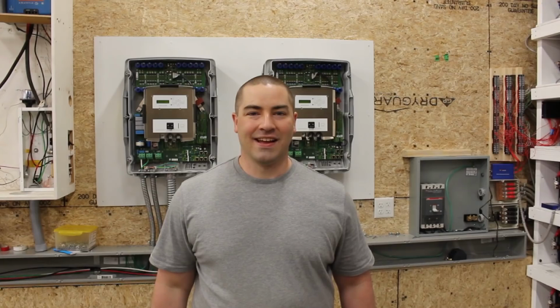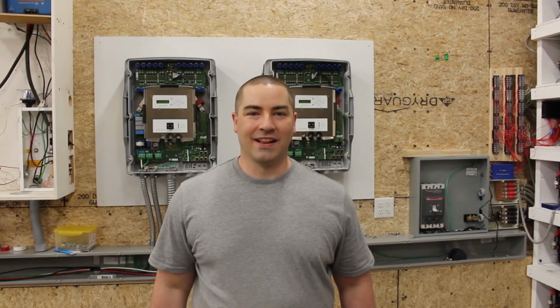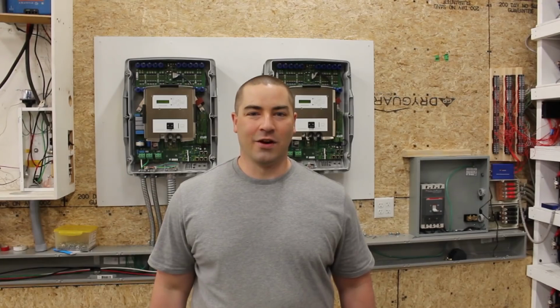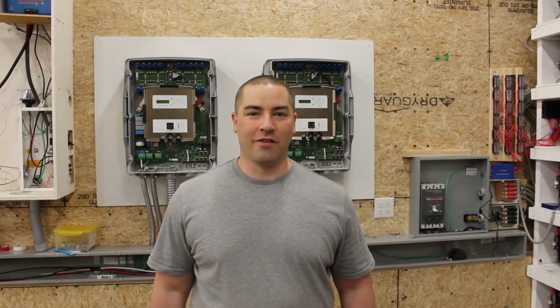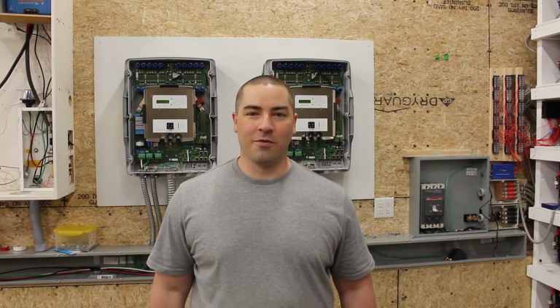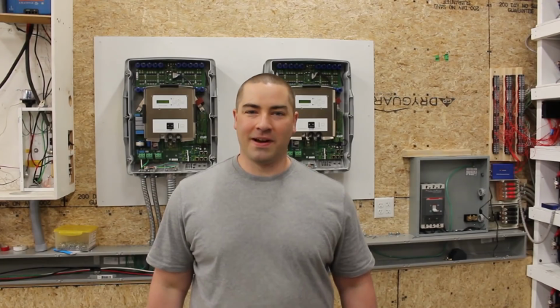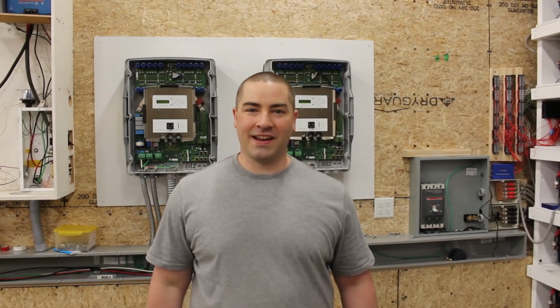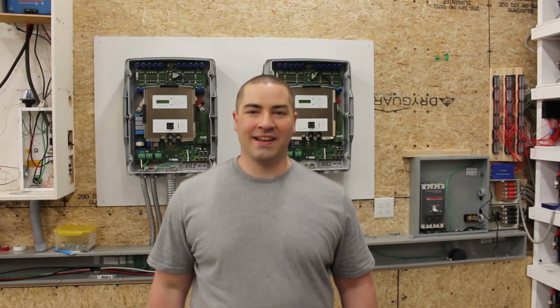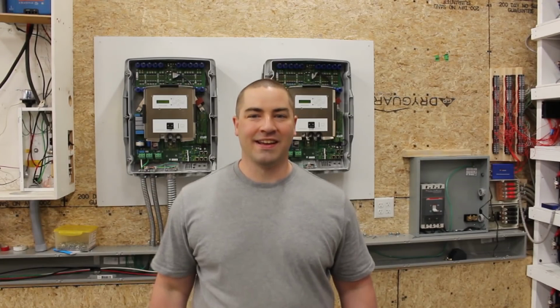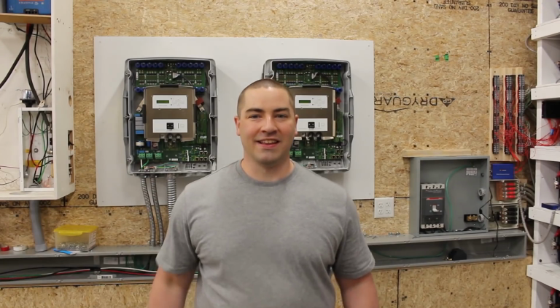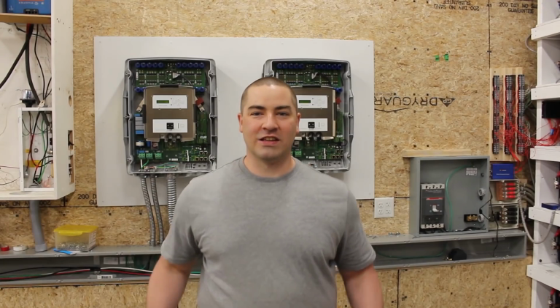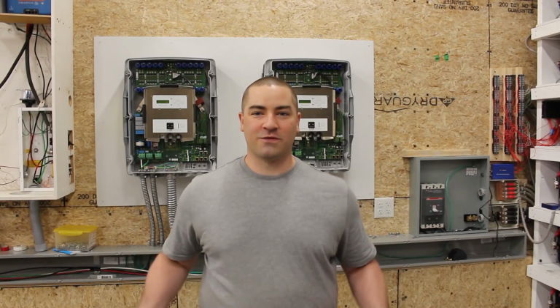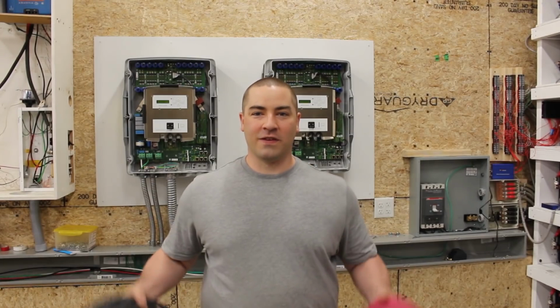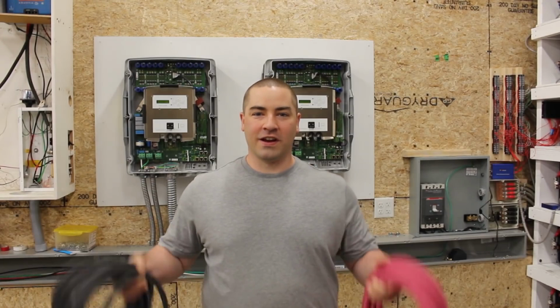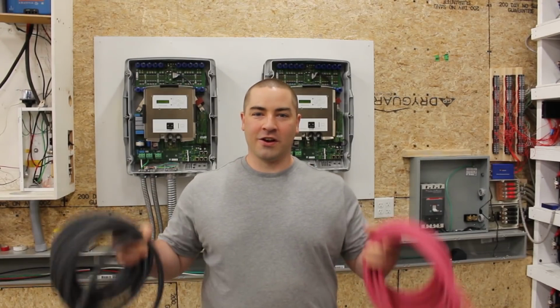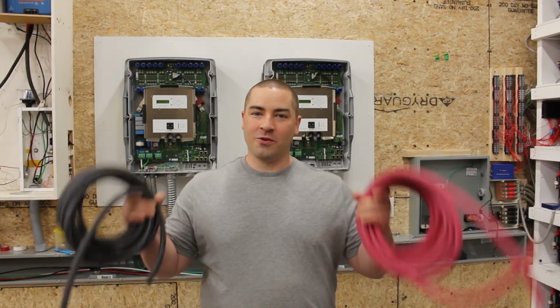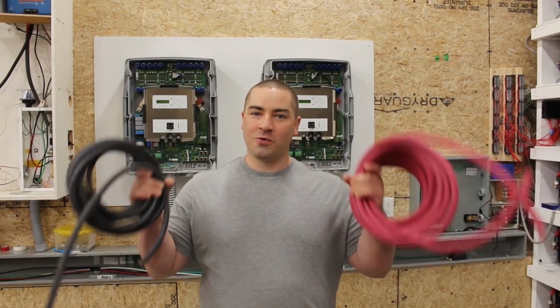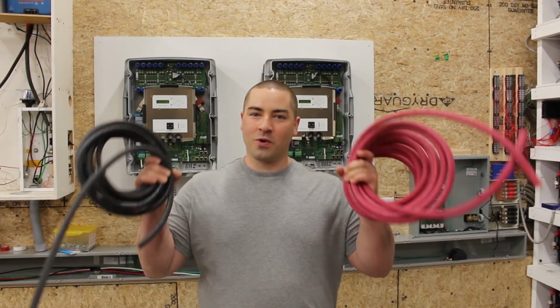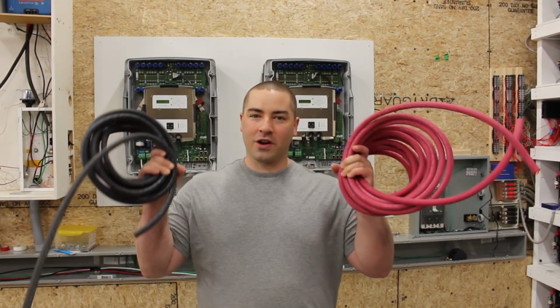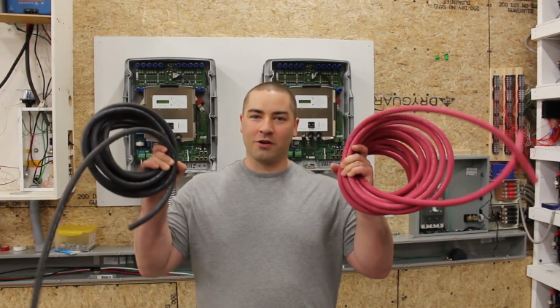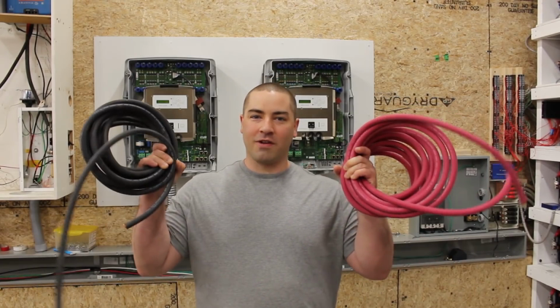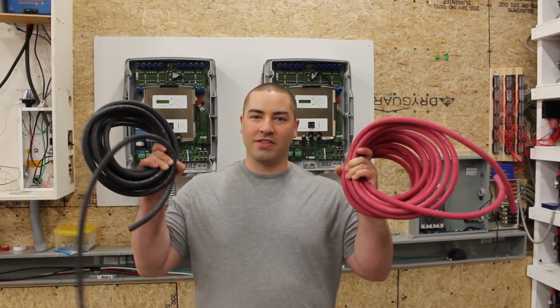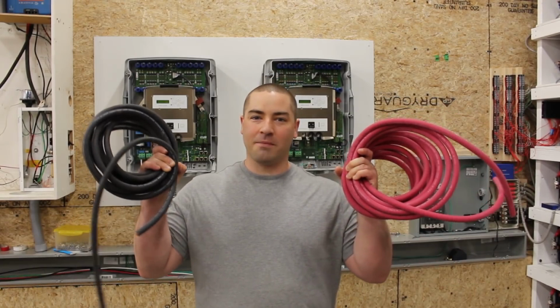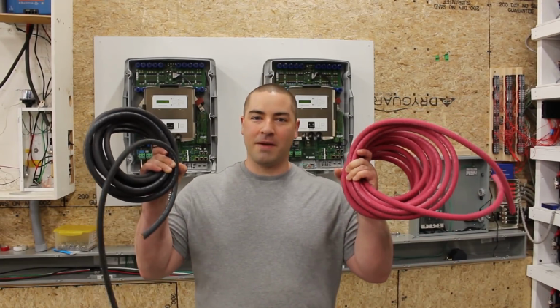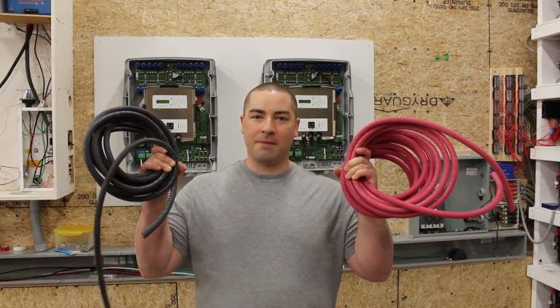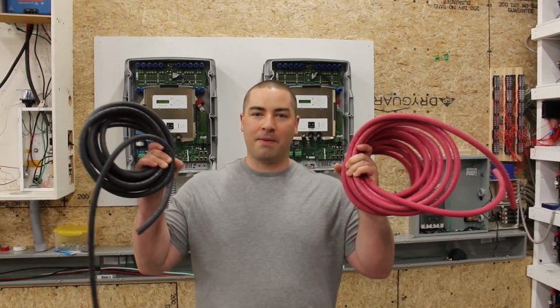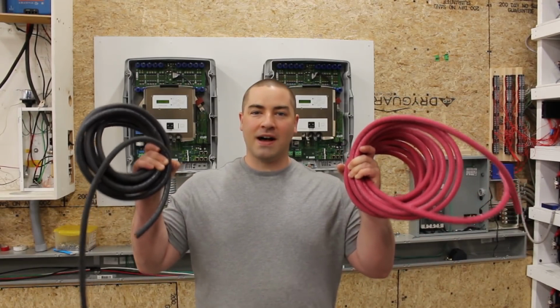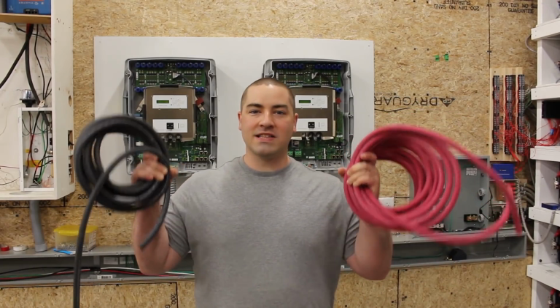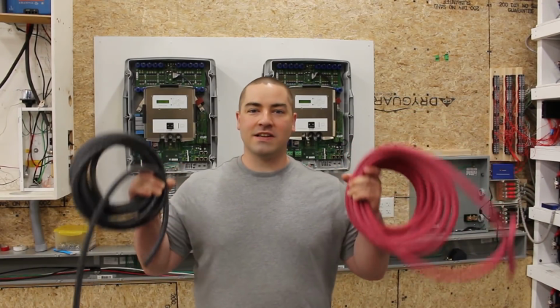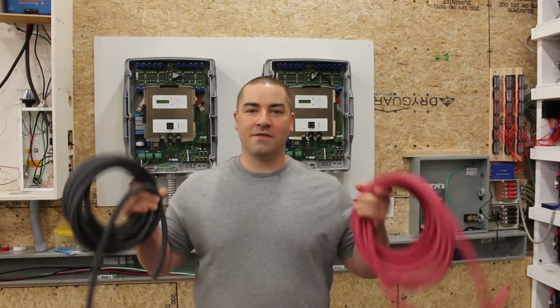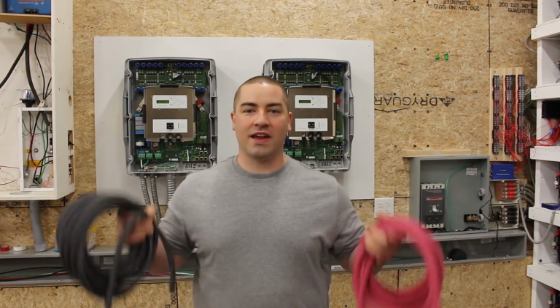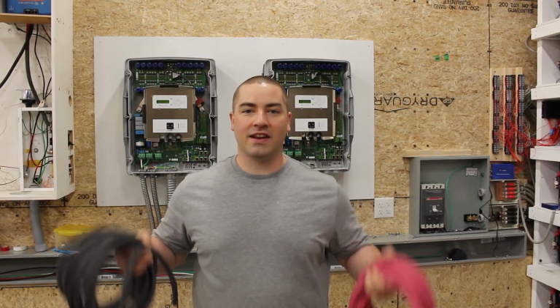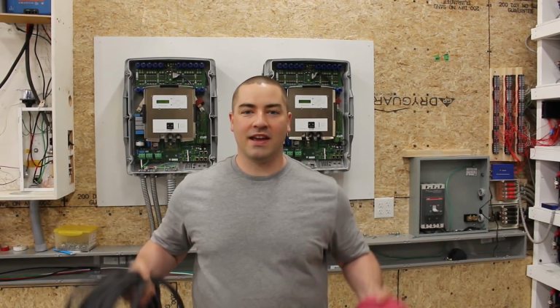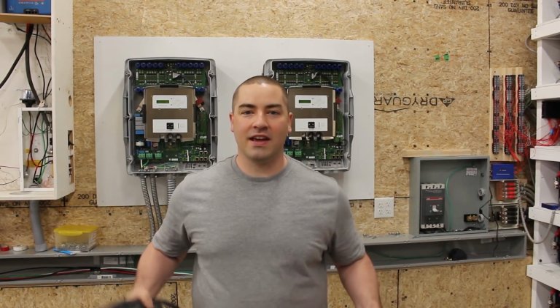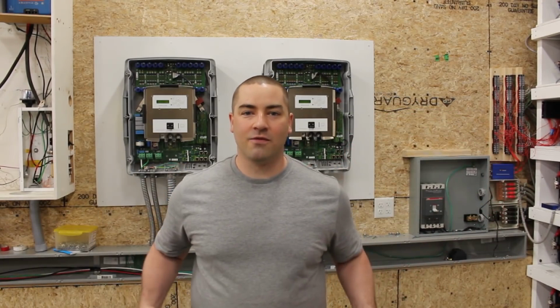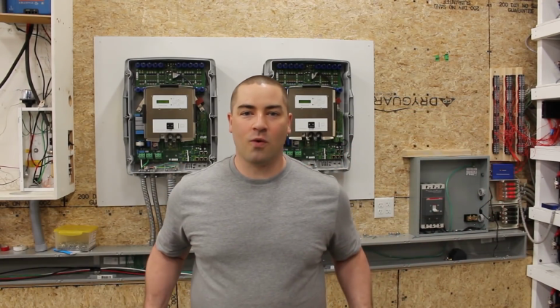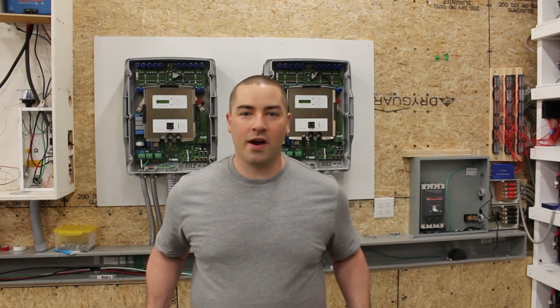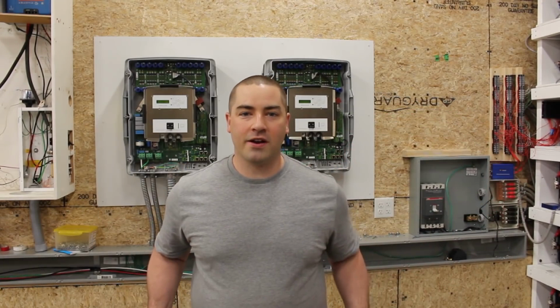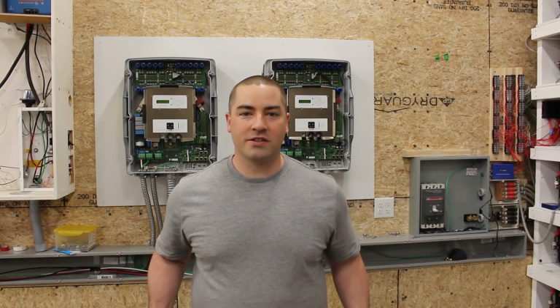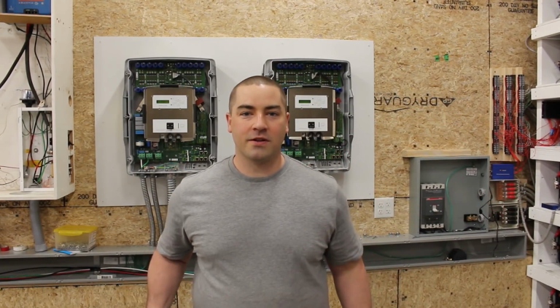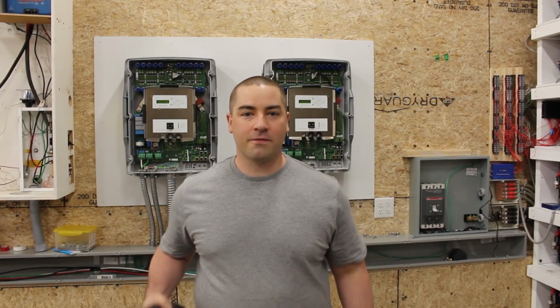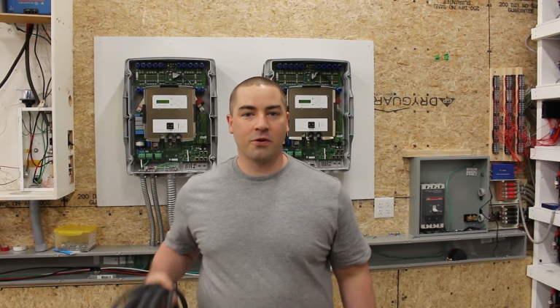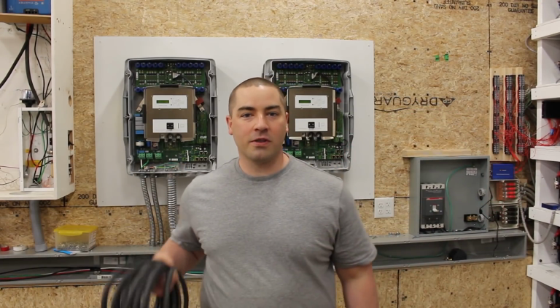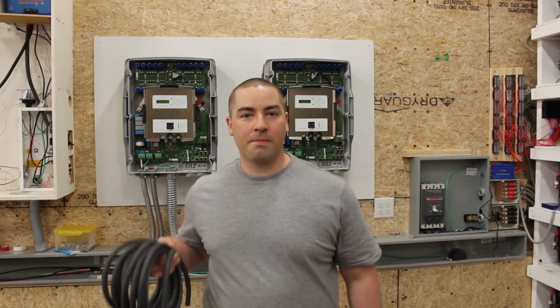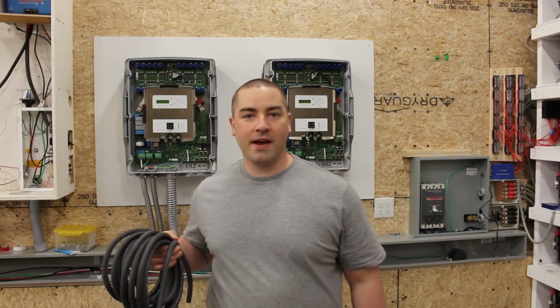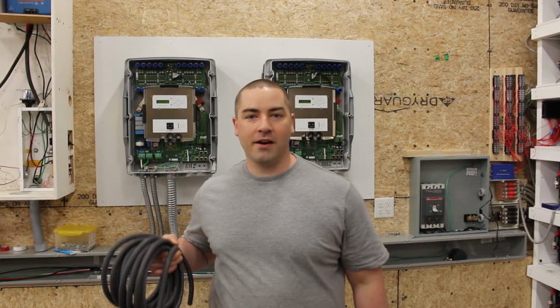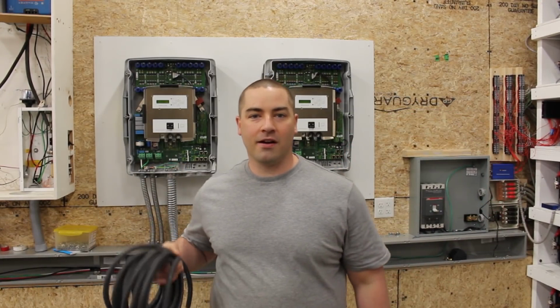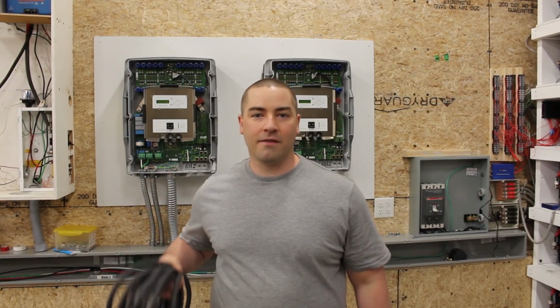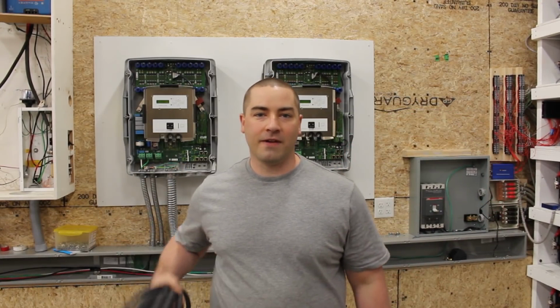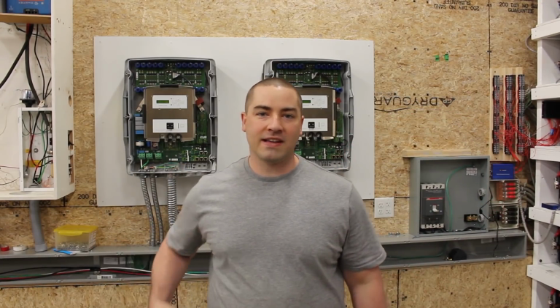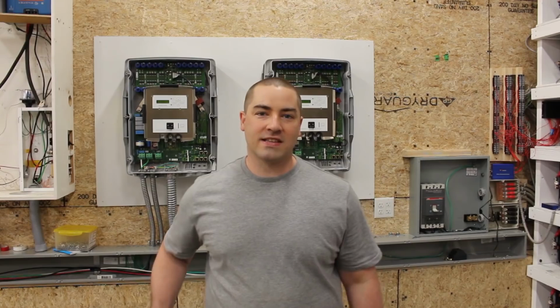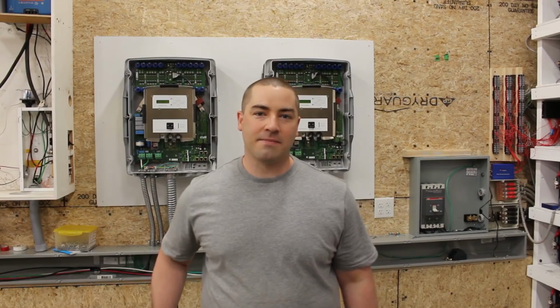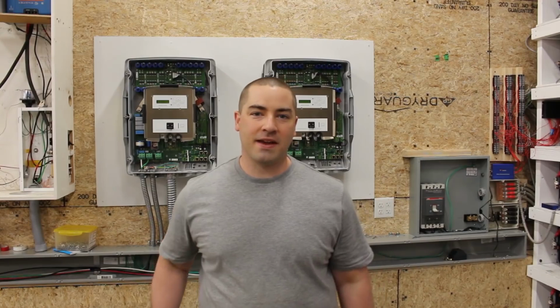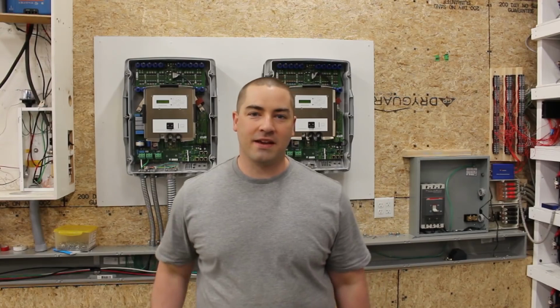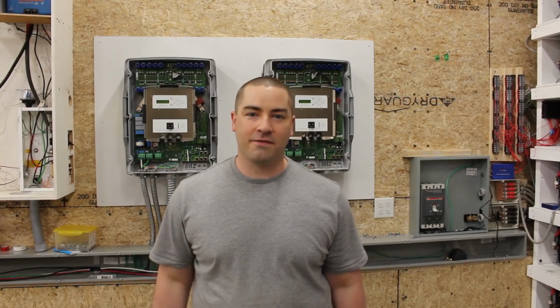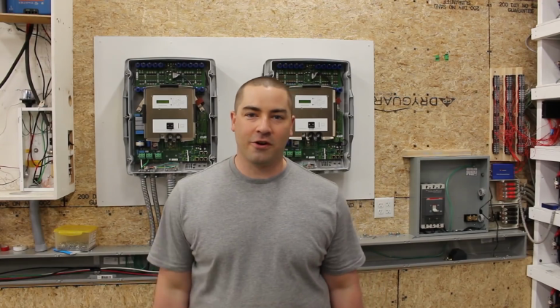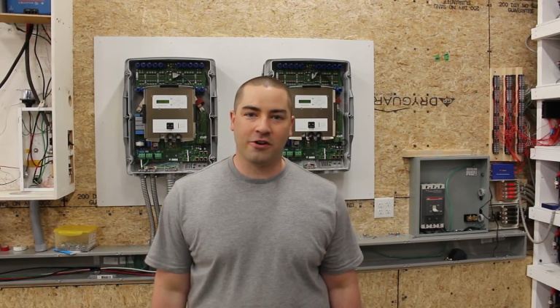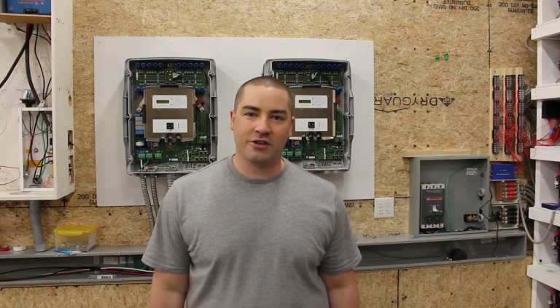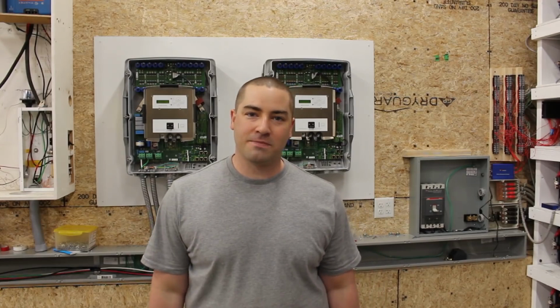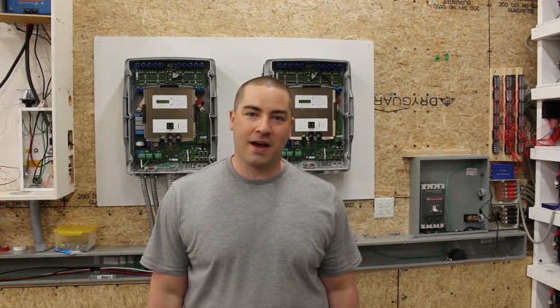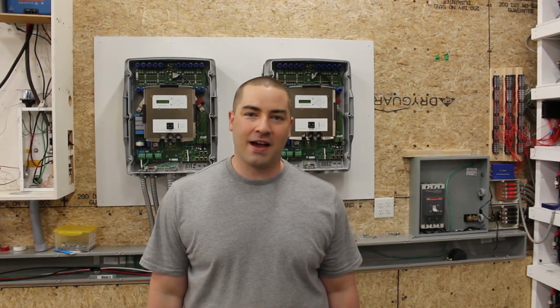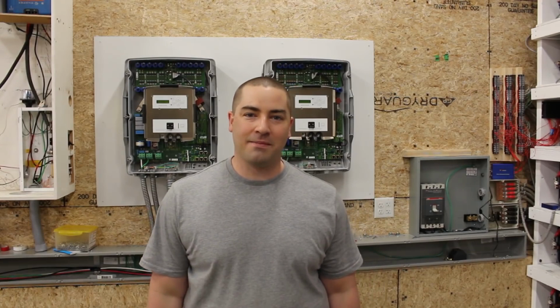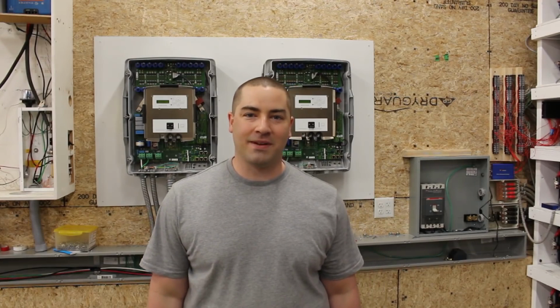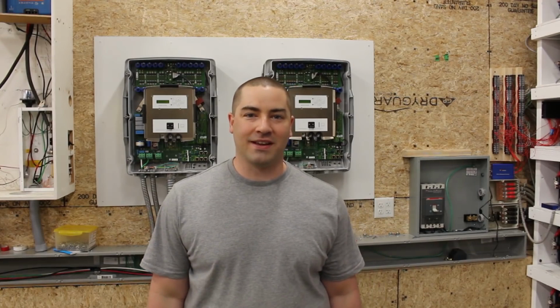Hello everybody! In this video, we're going to run the main positive and negative wires for the pair of SMA inverters behind me.